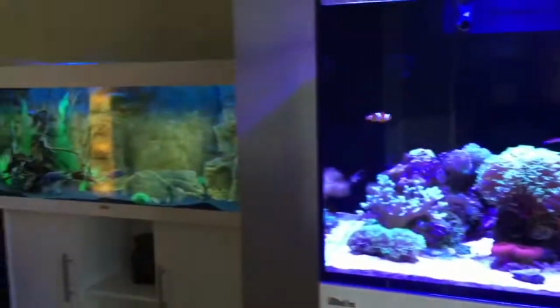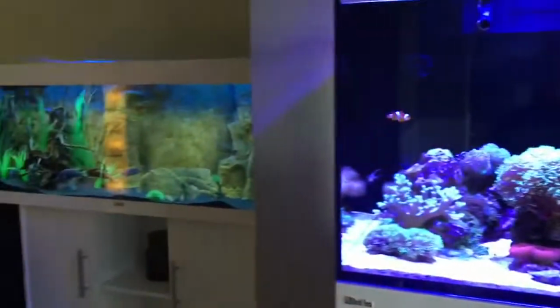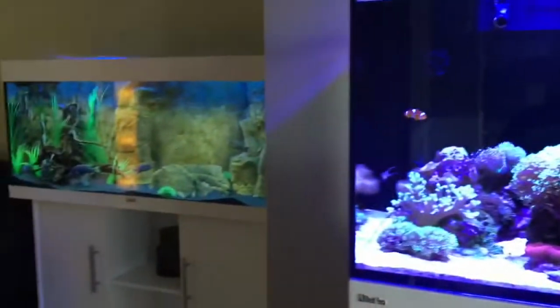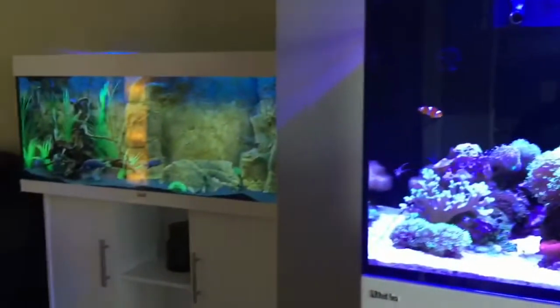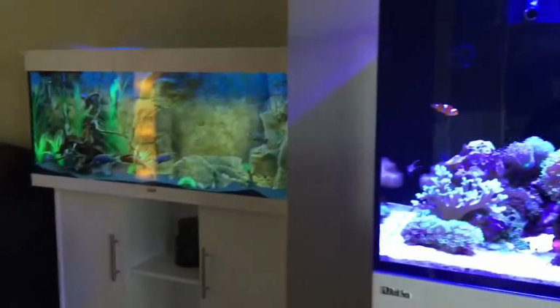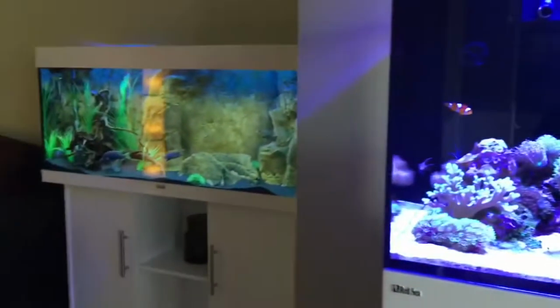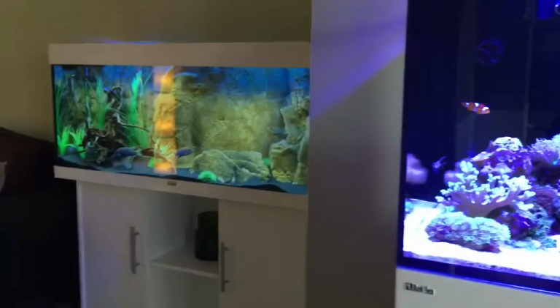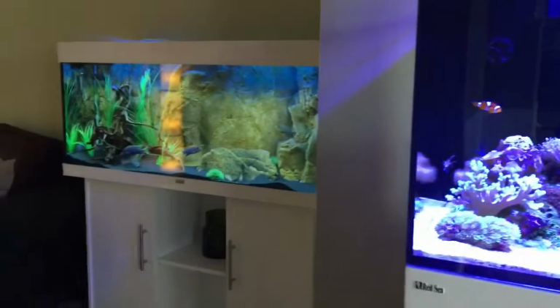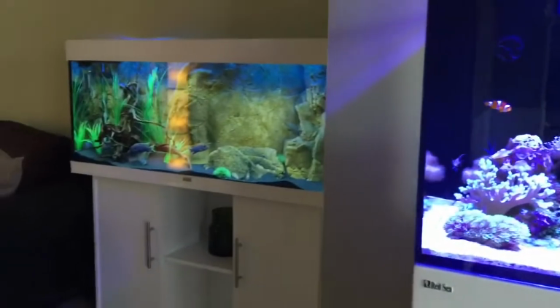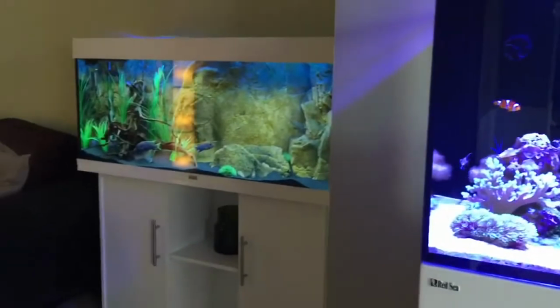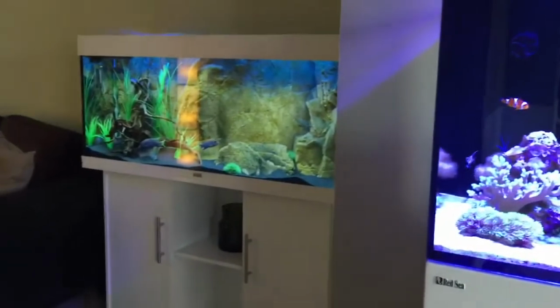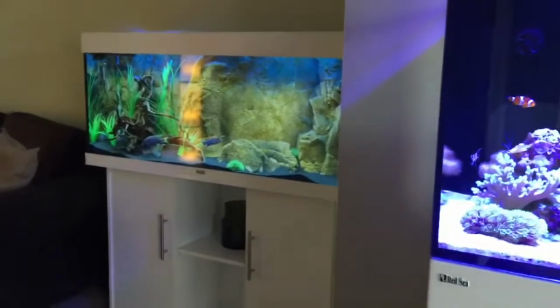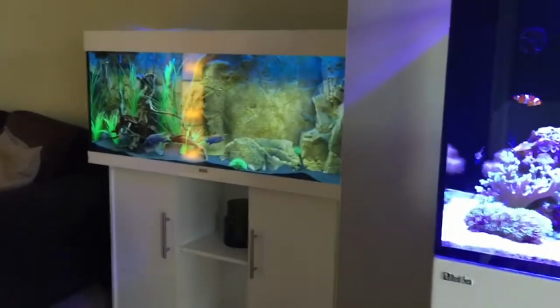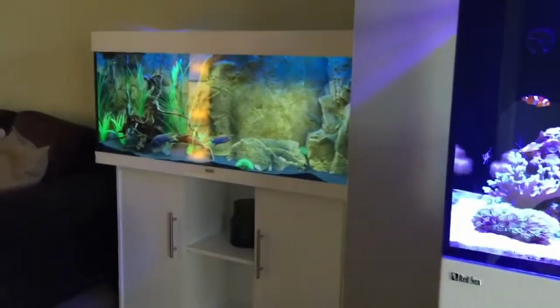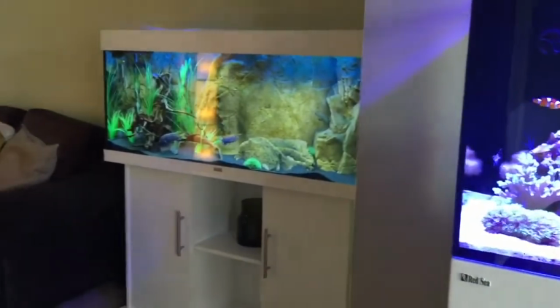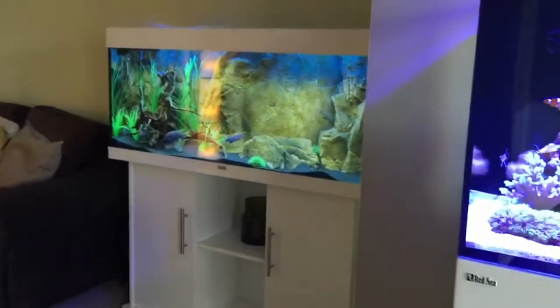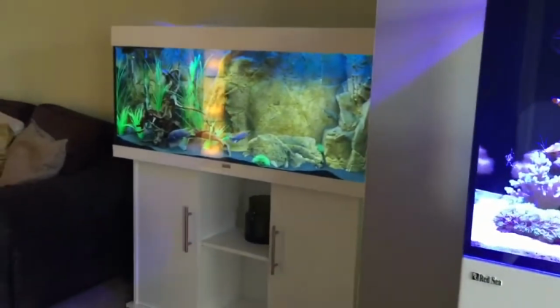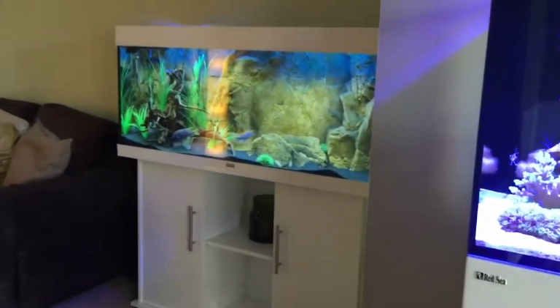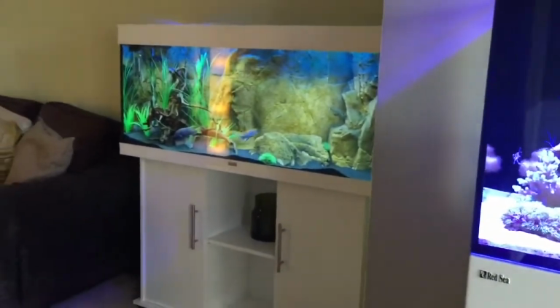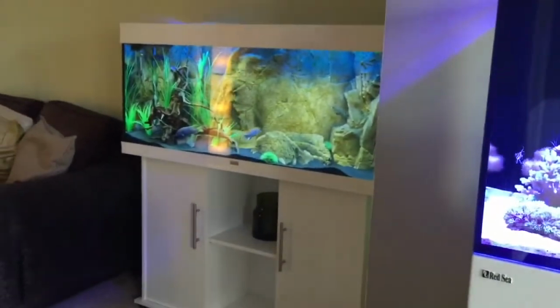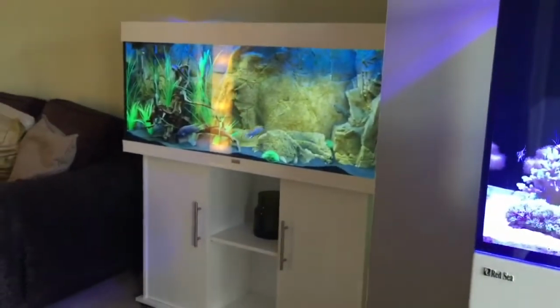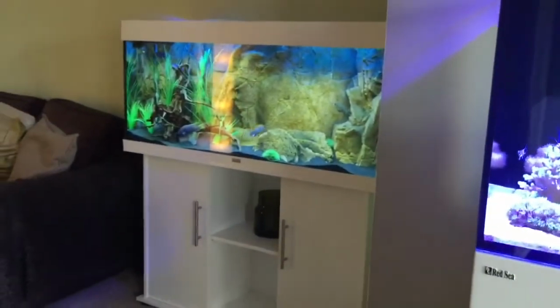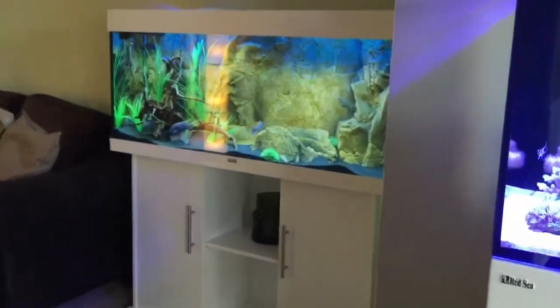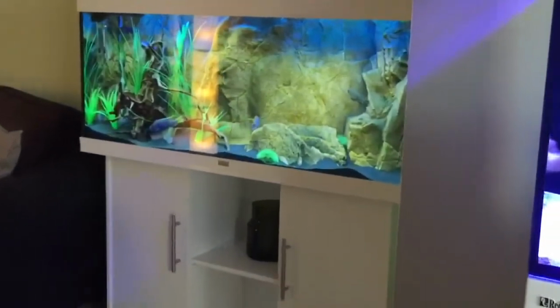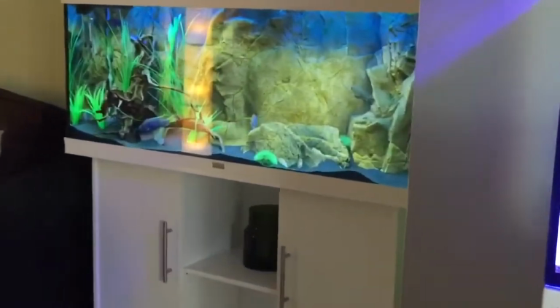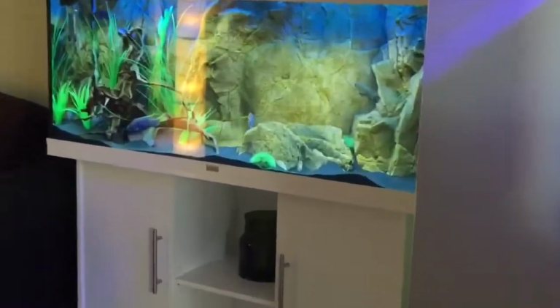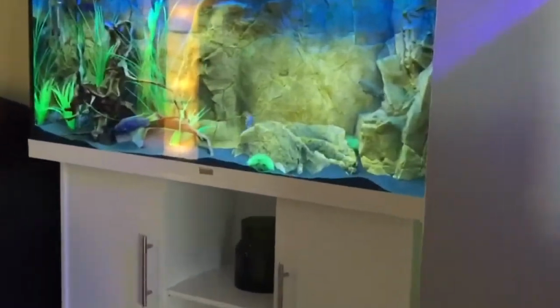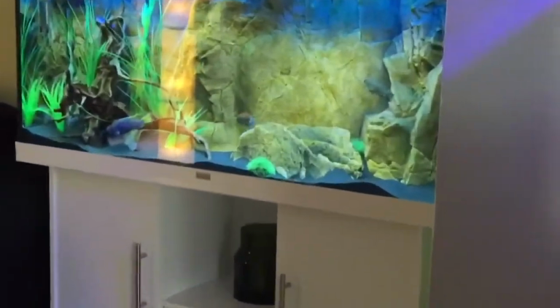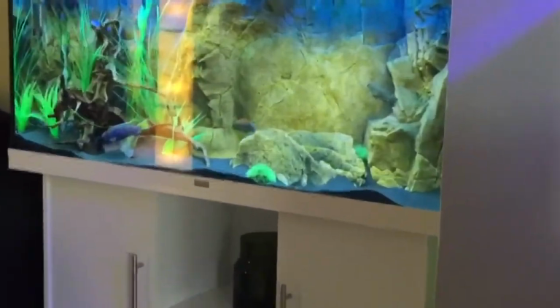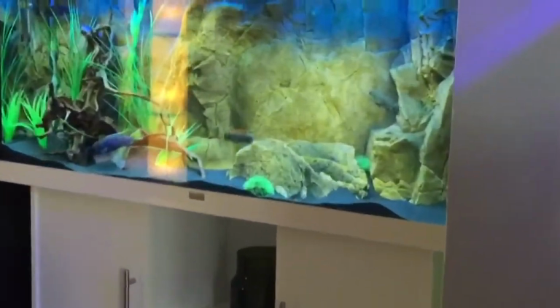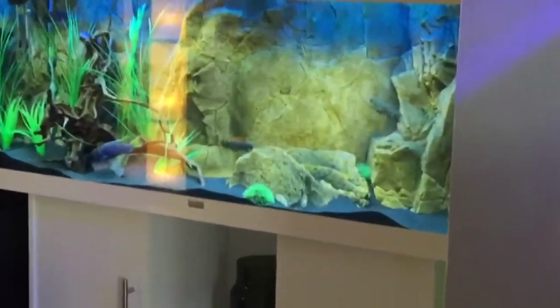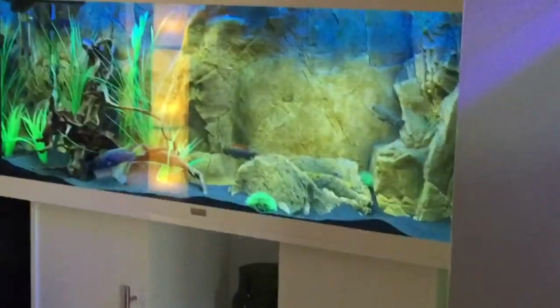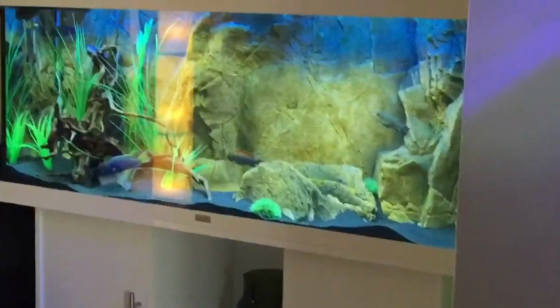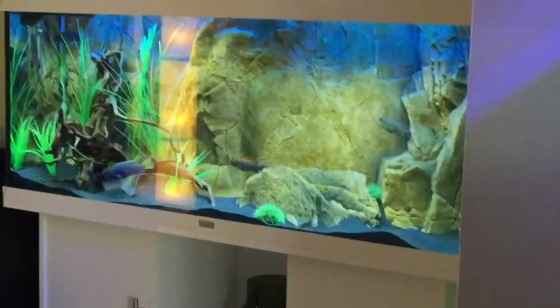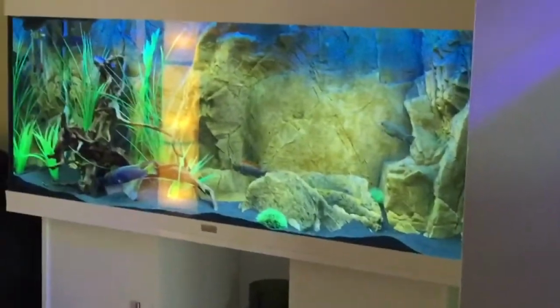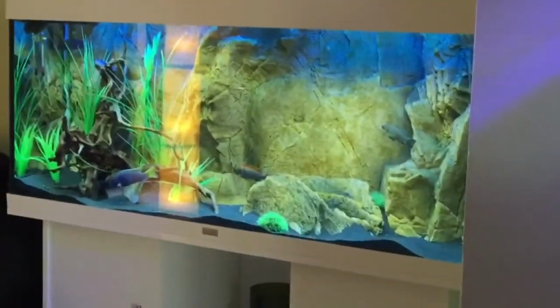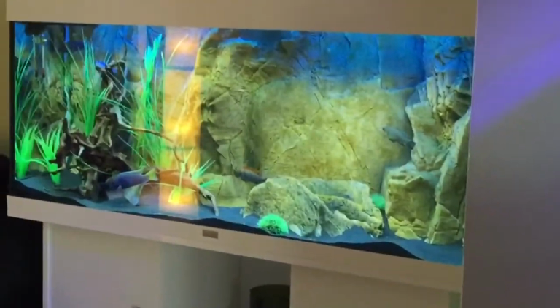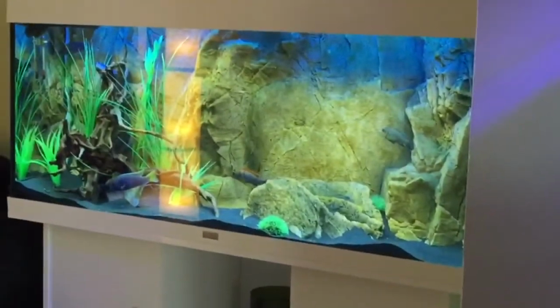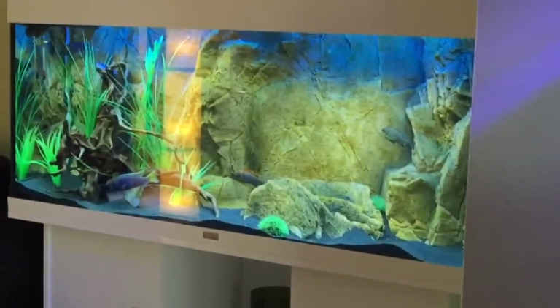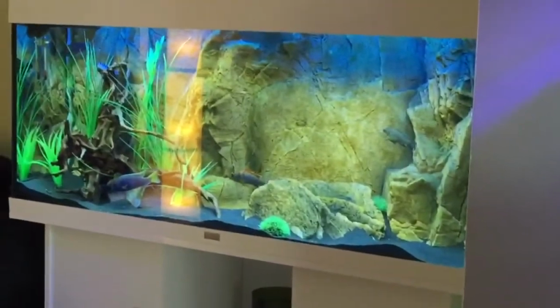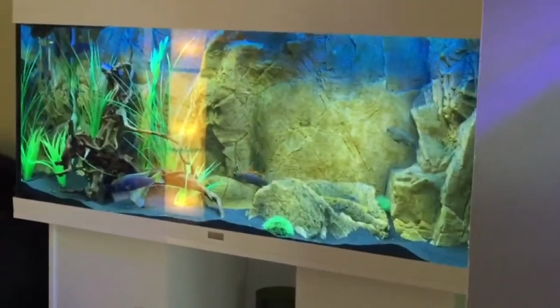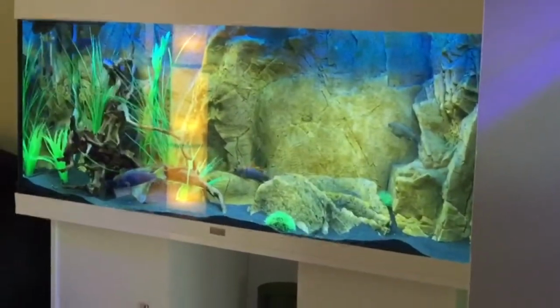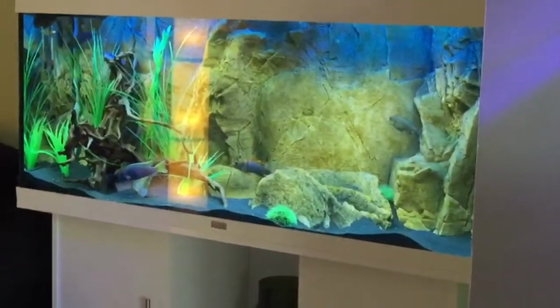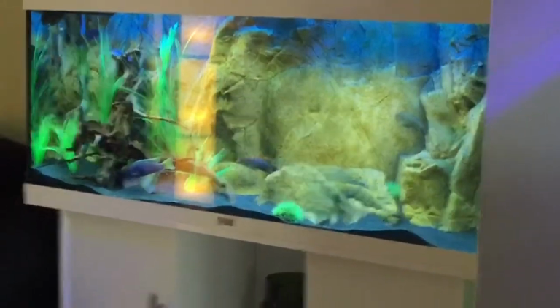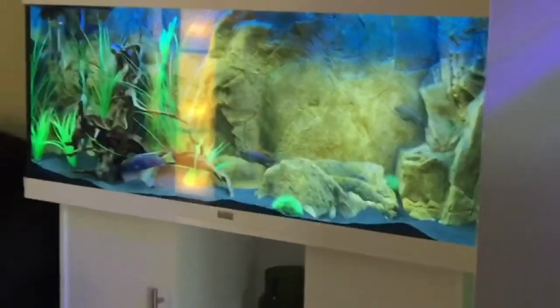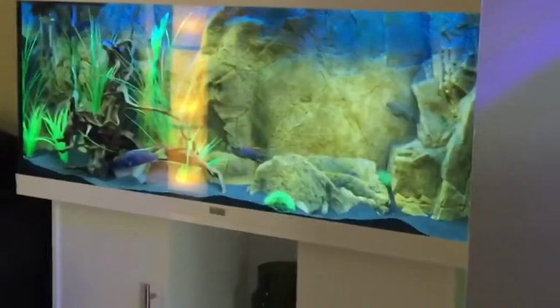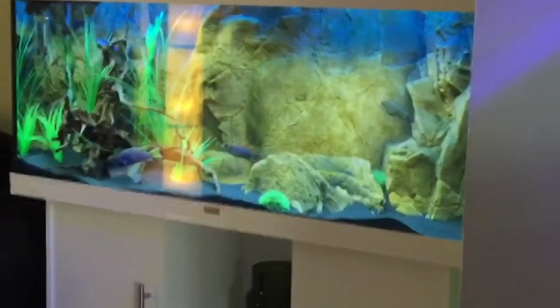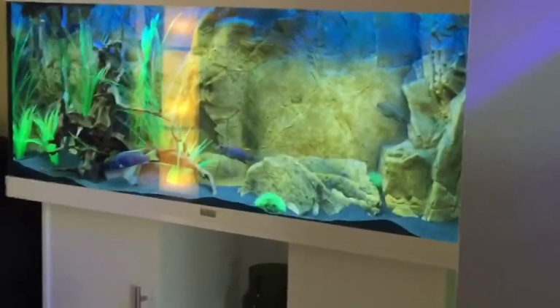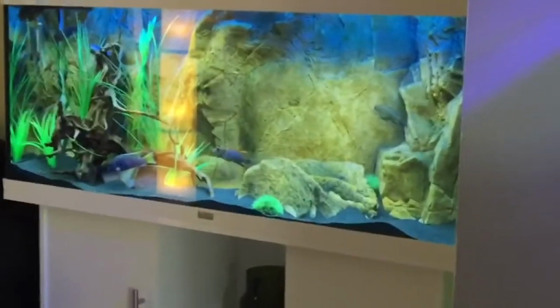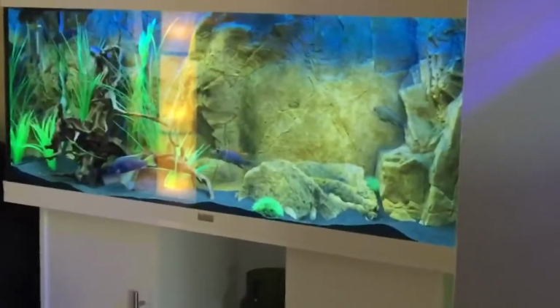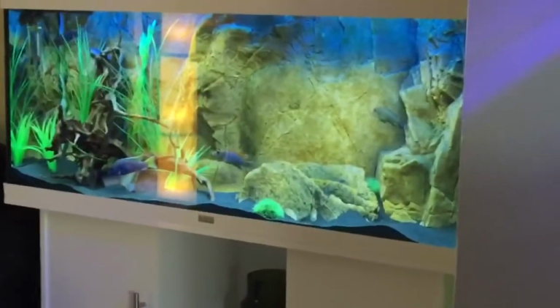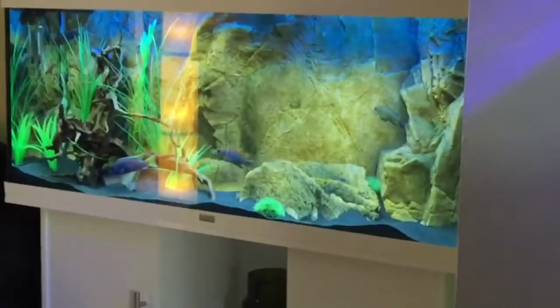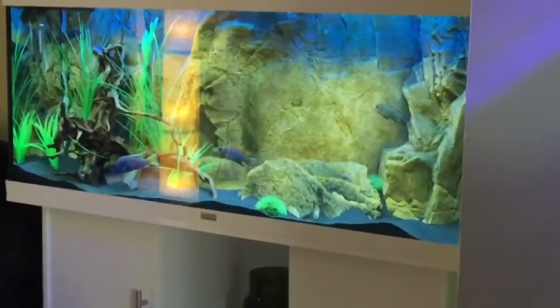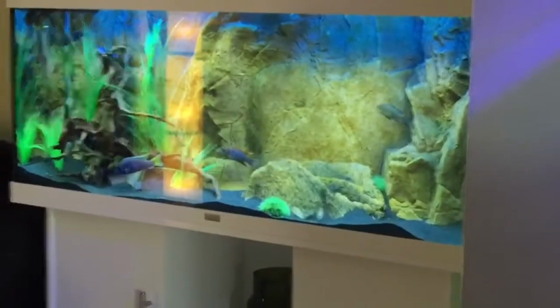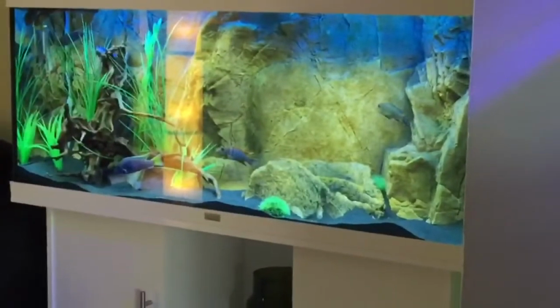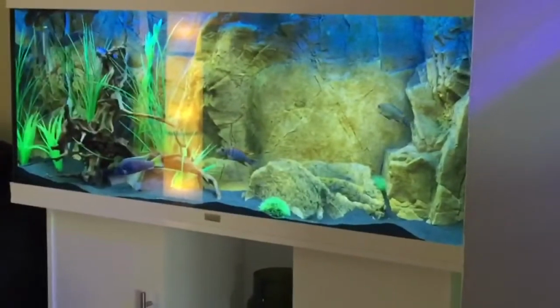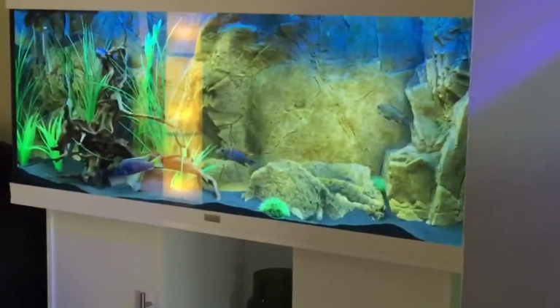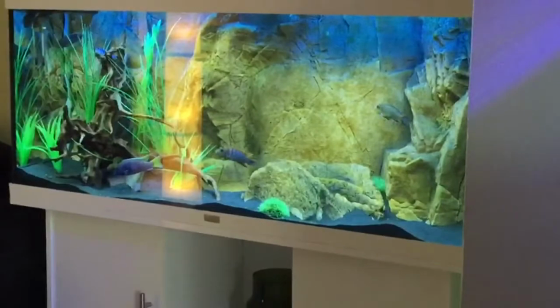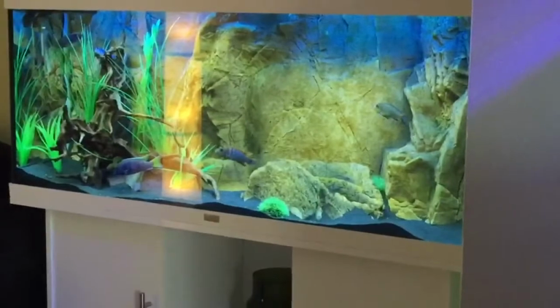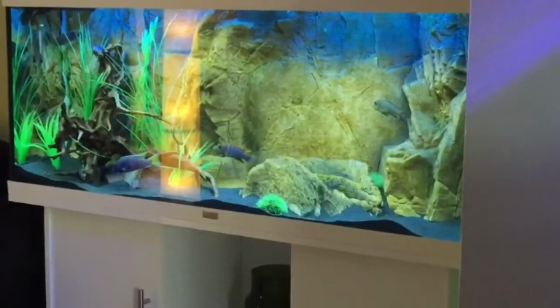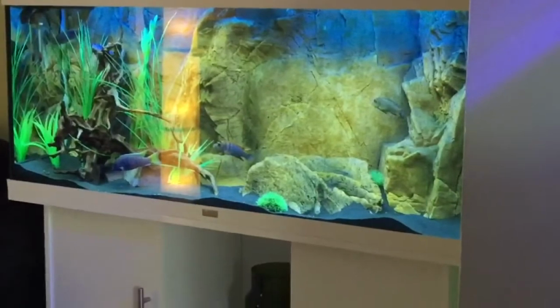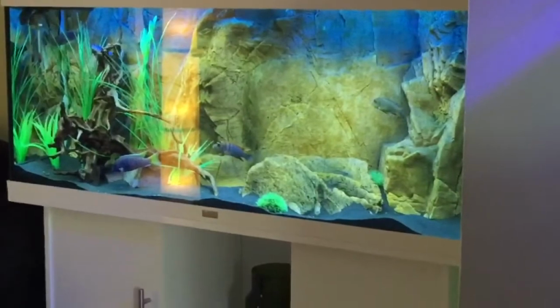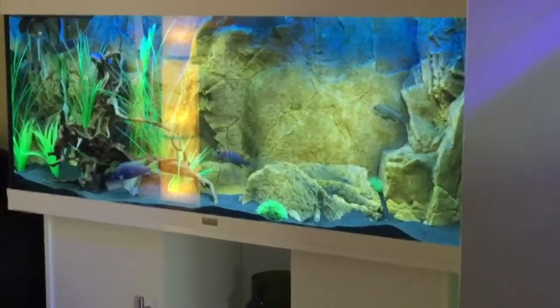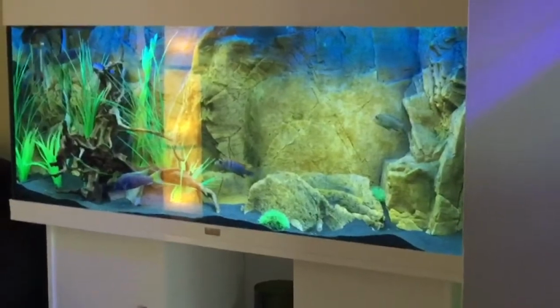That's my other tank over there — that's my cichlid tank, that's 240 litres.